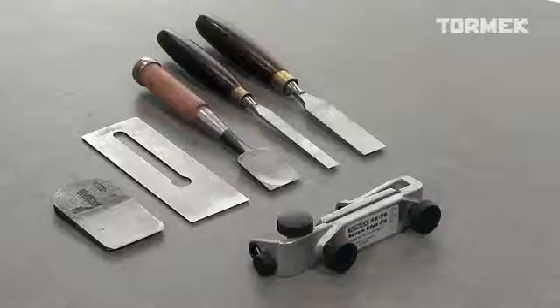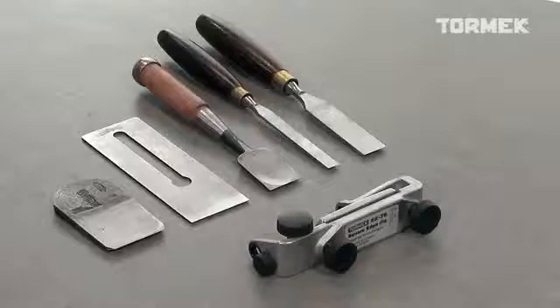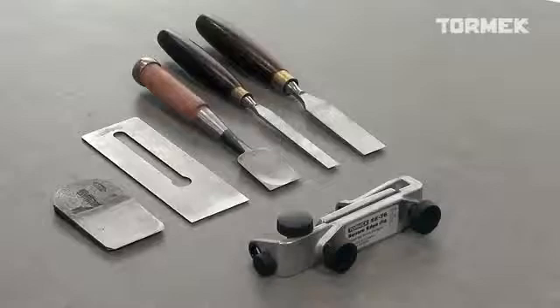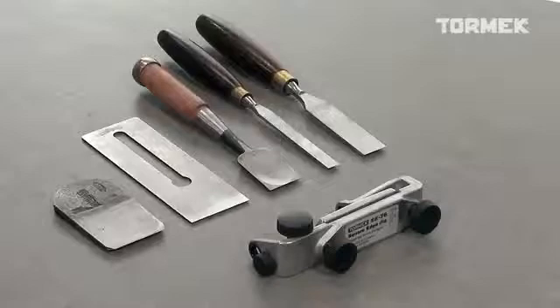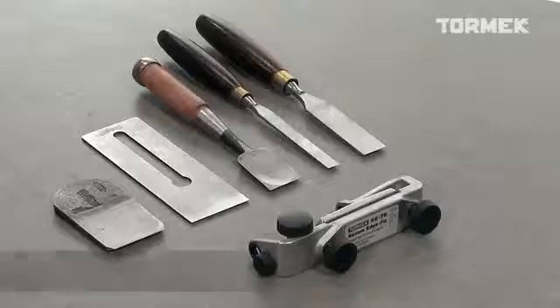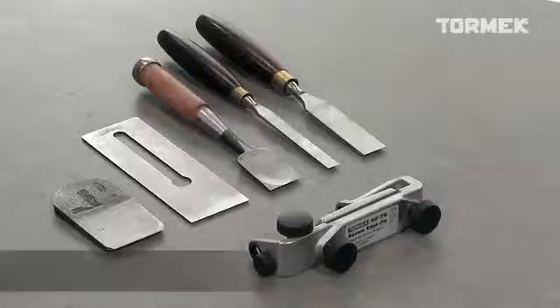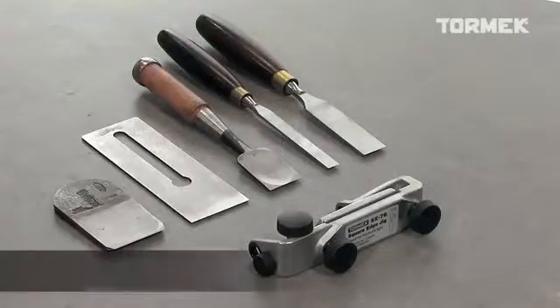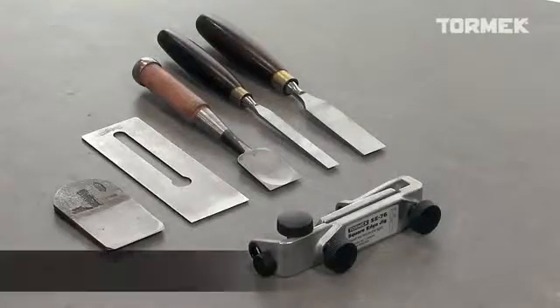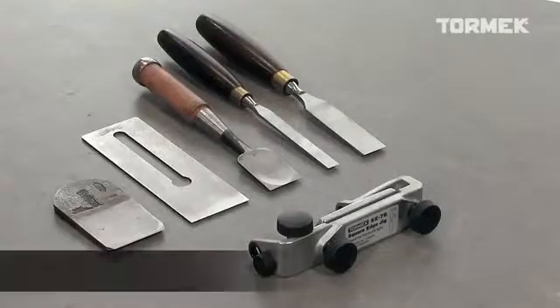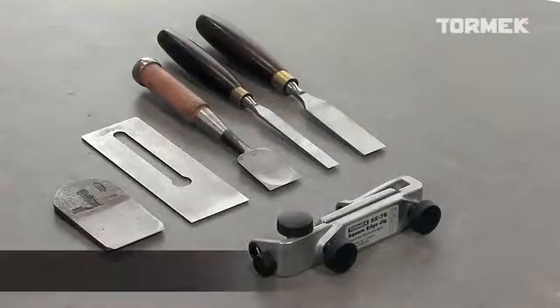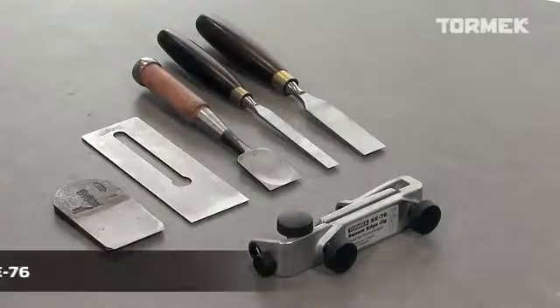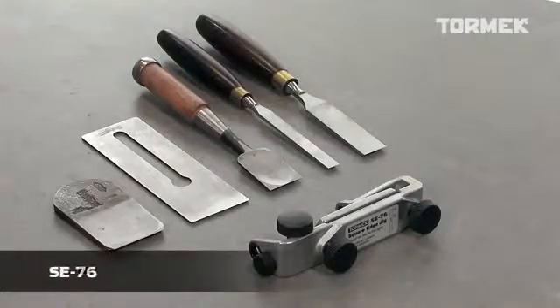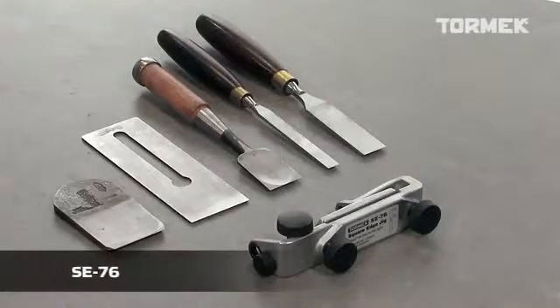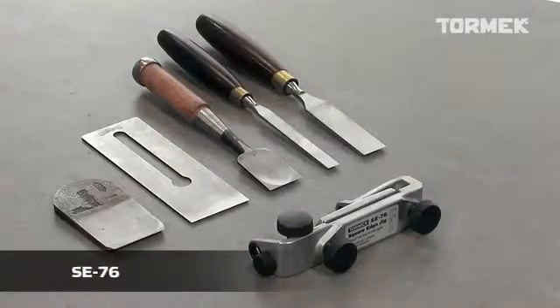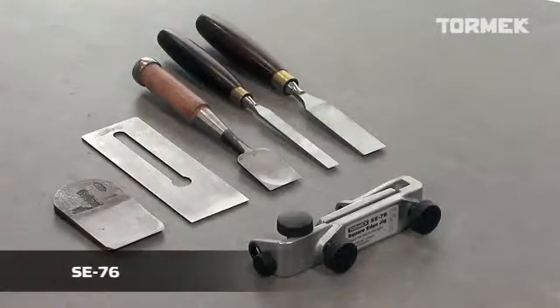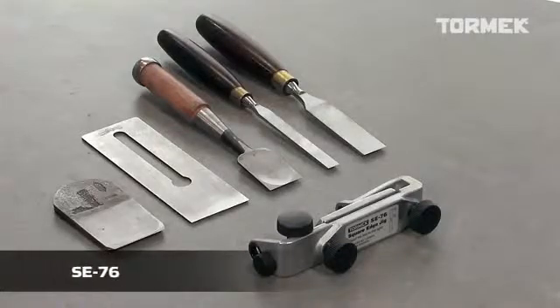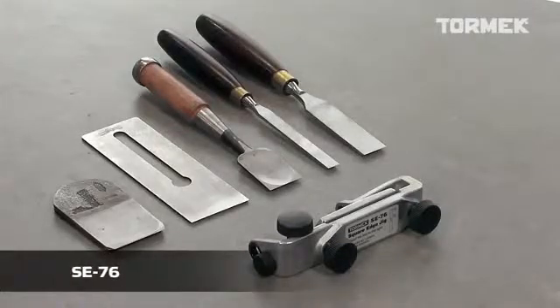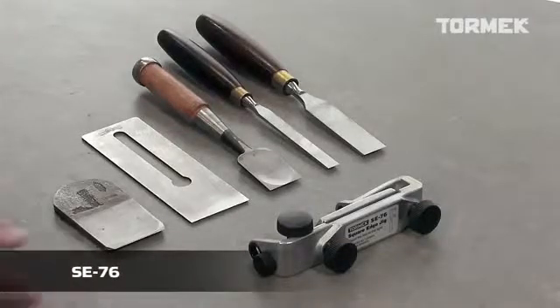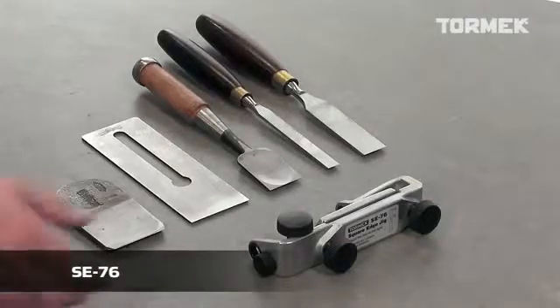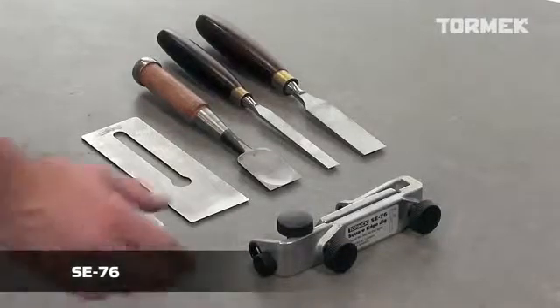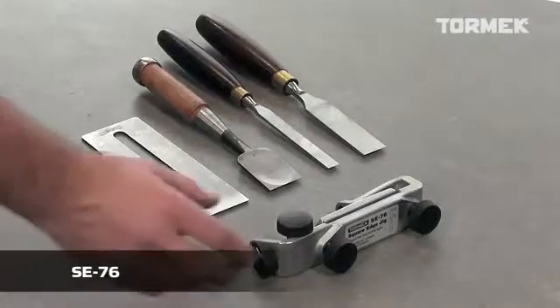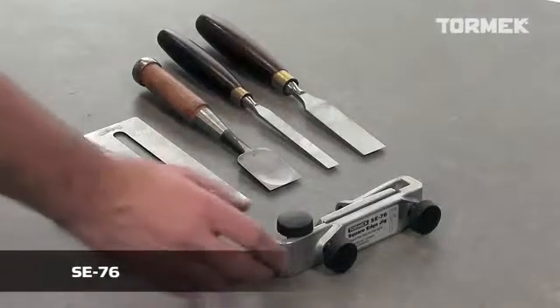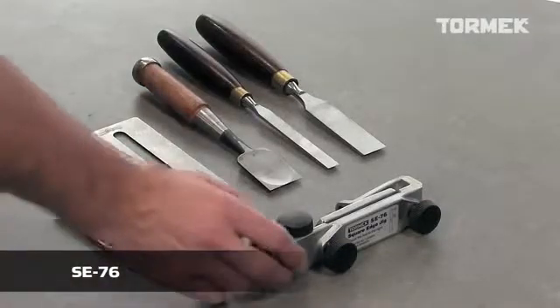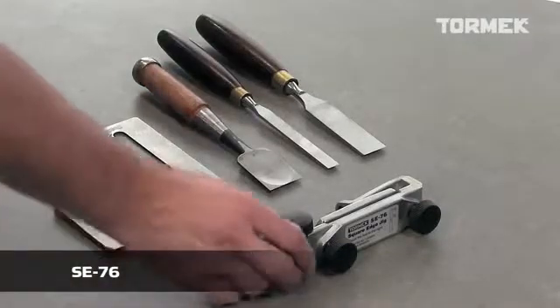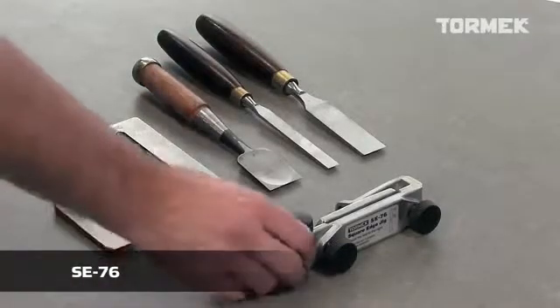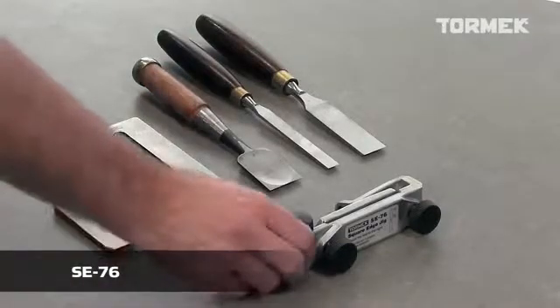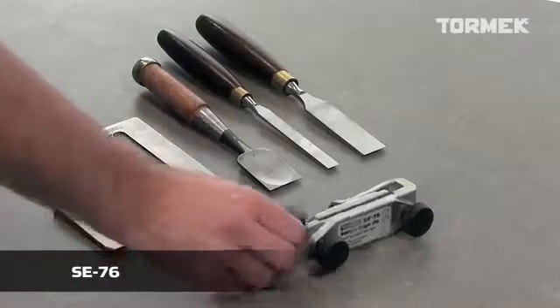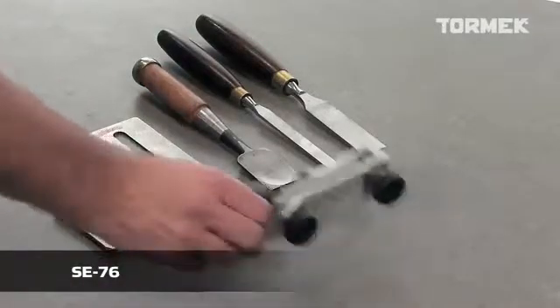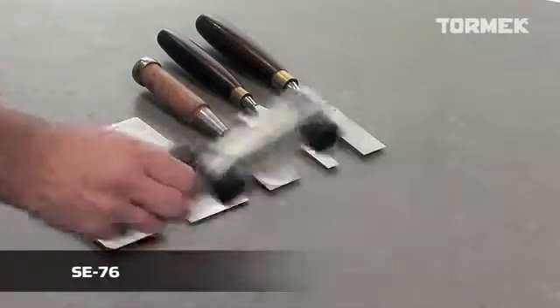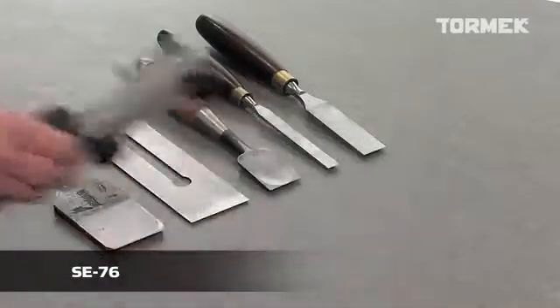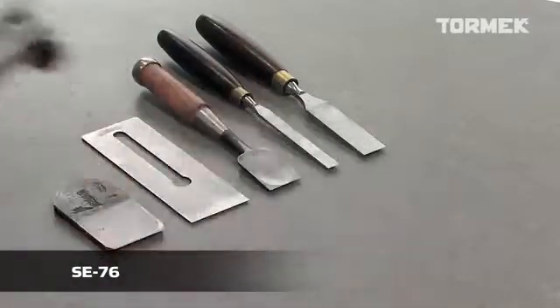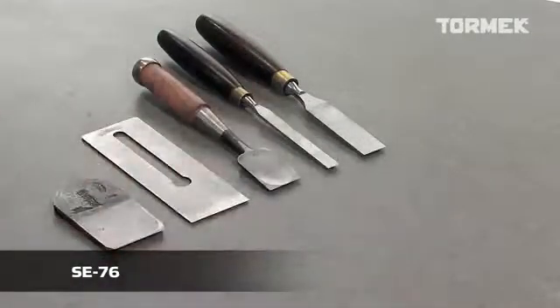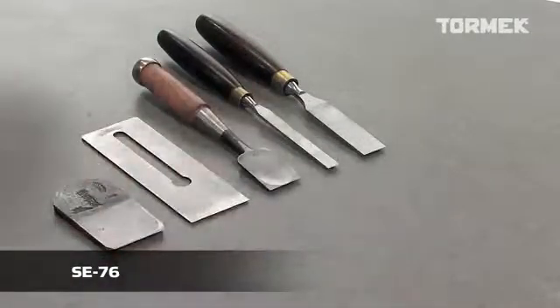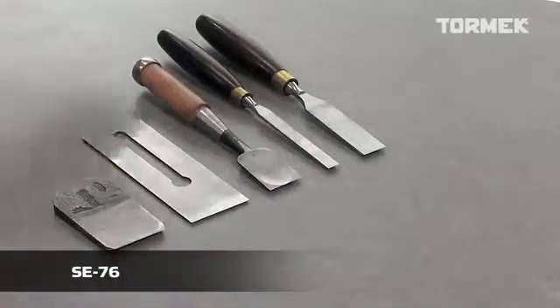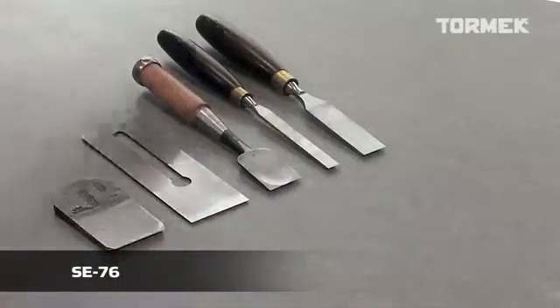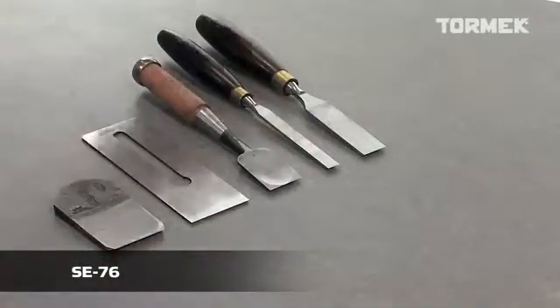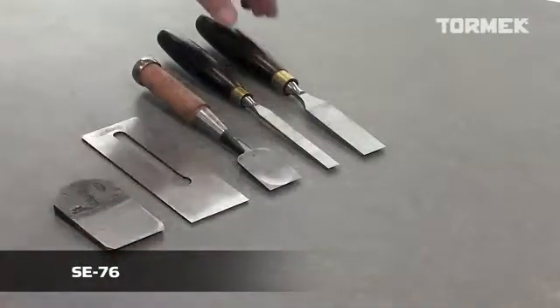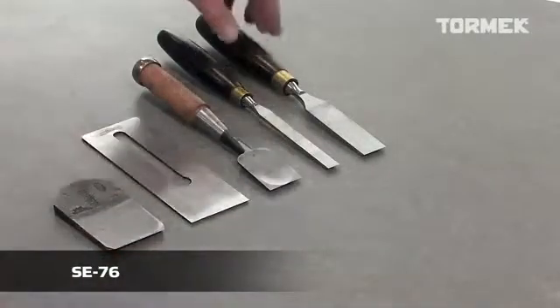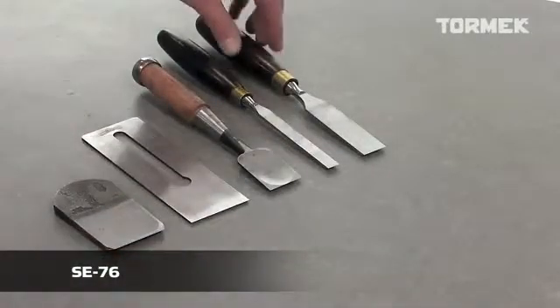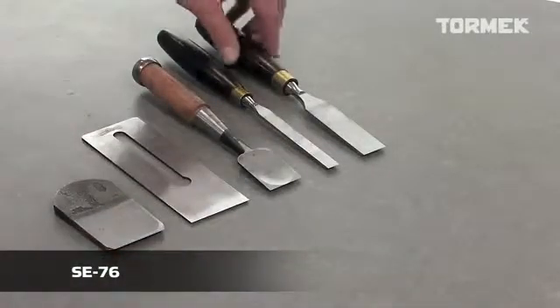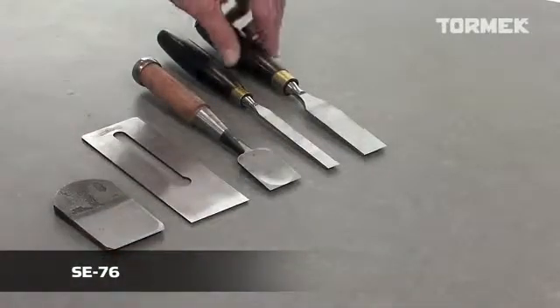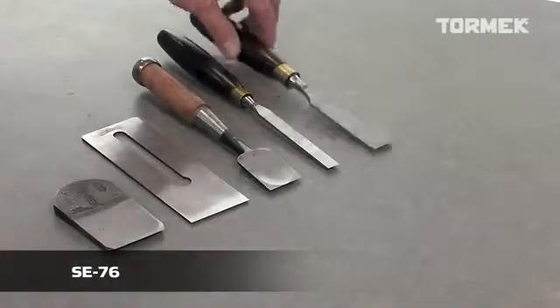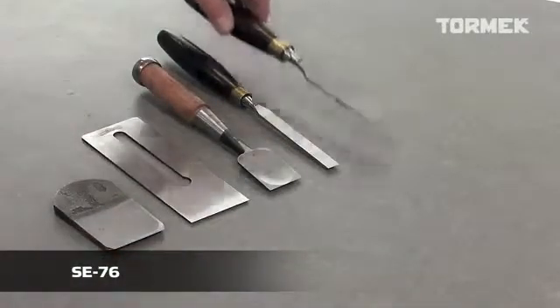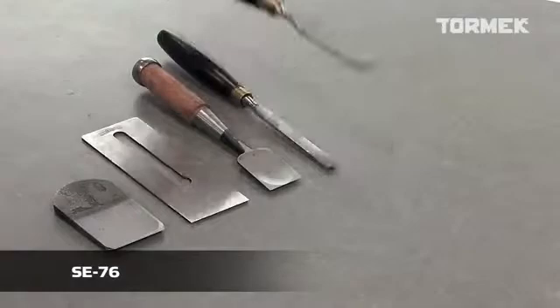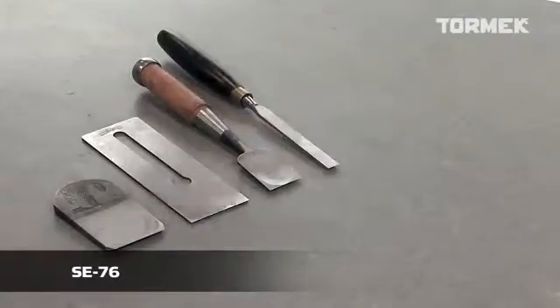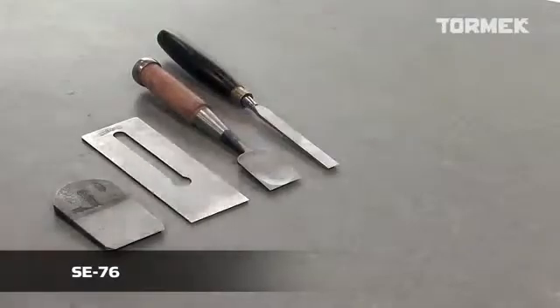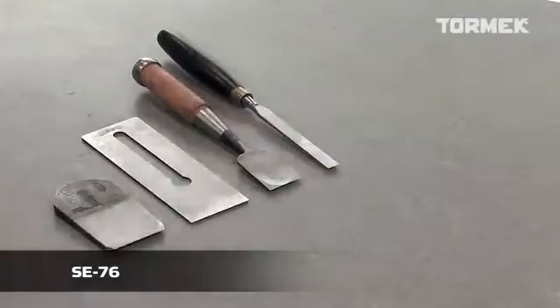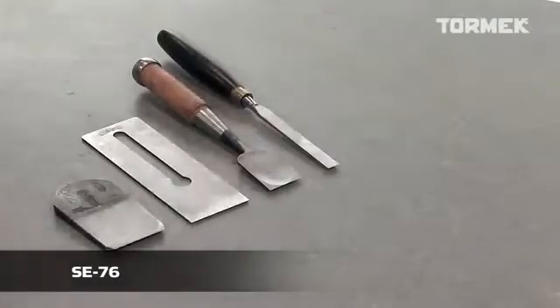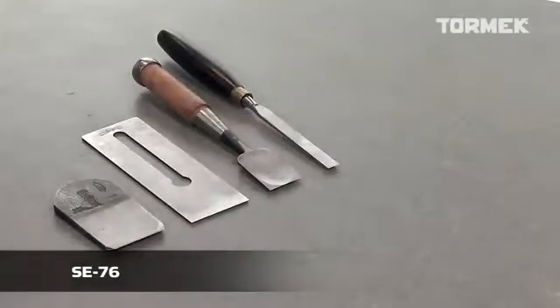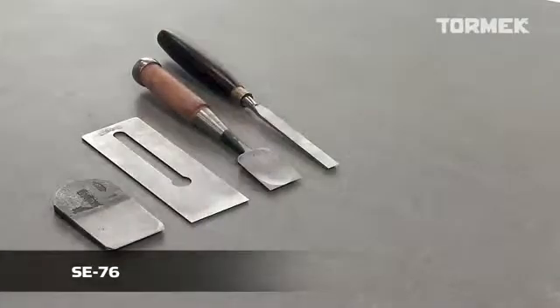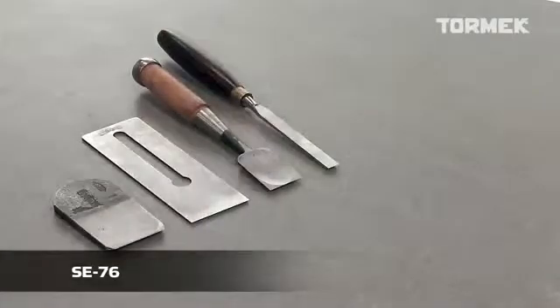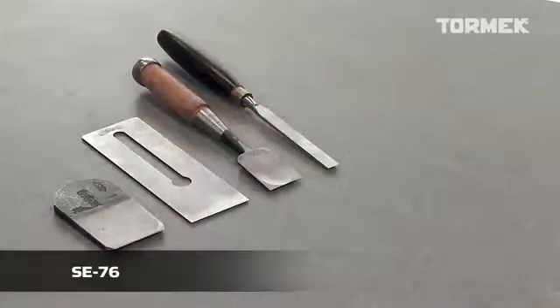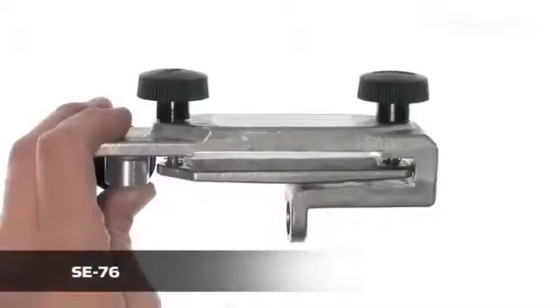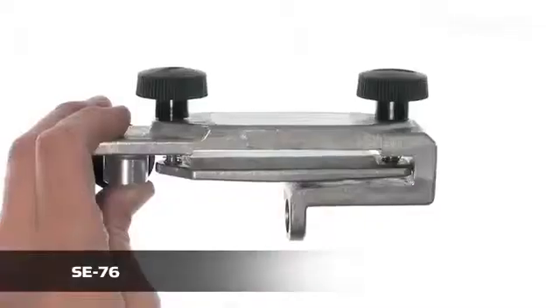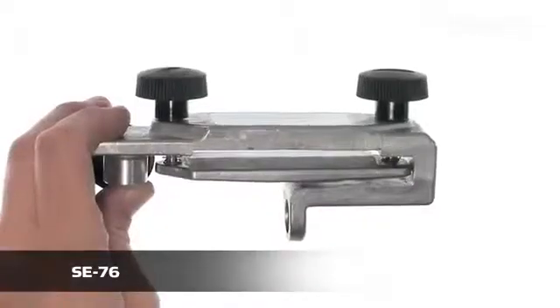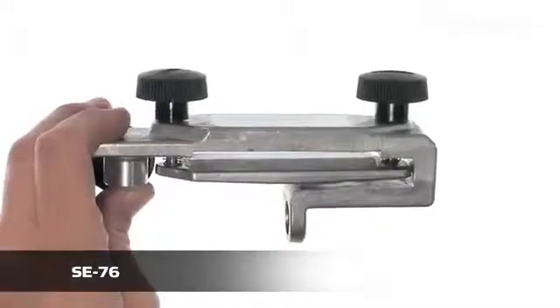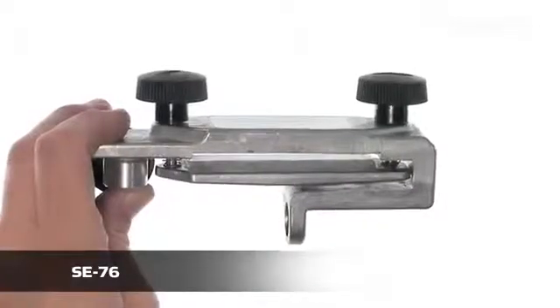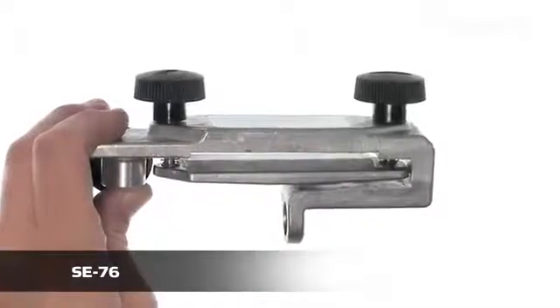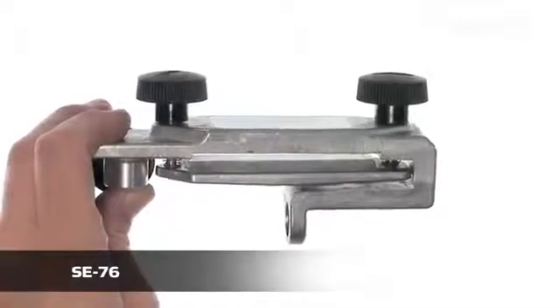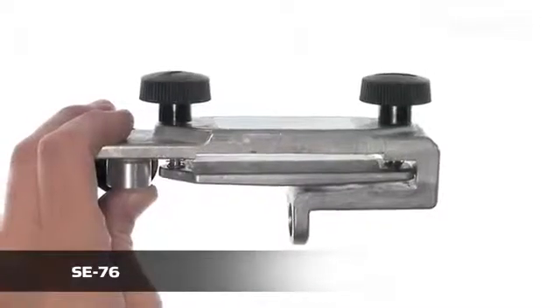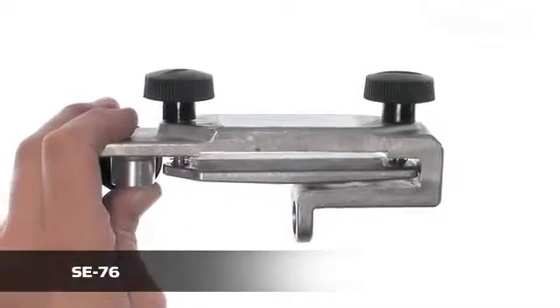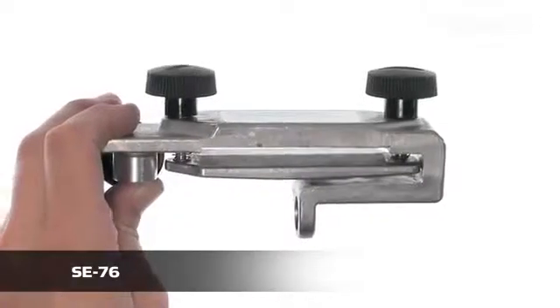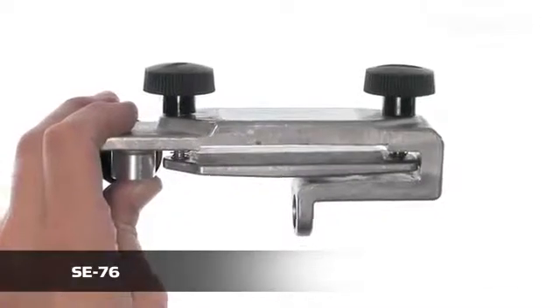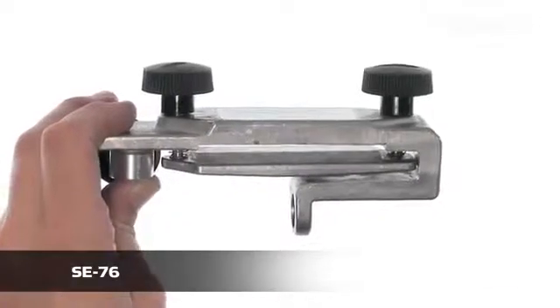With the SE76 square edge jig, you can sharpen straight edge tools such as chisels and plane irons.